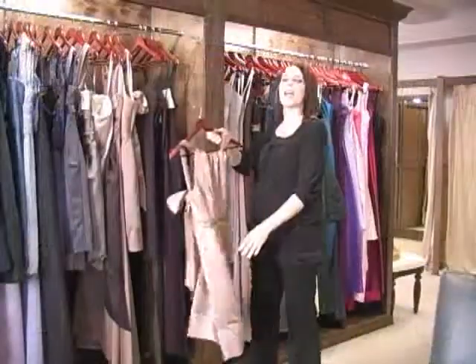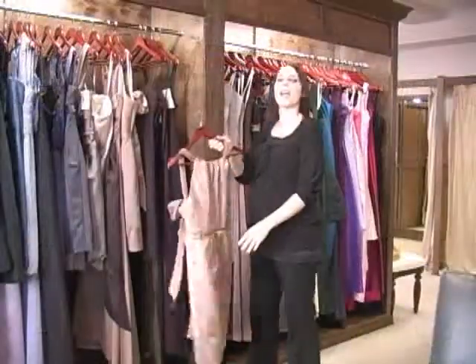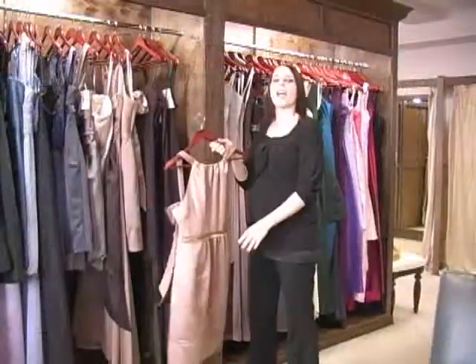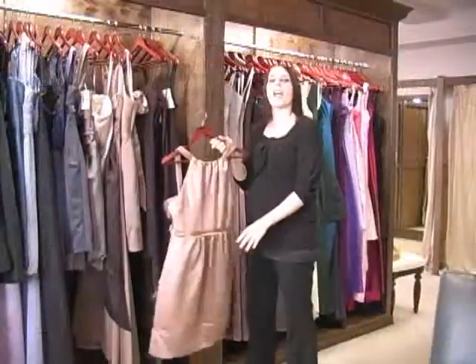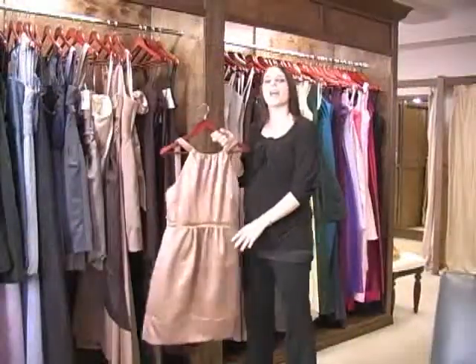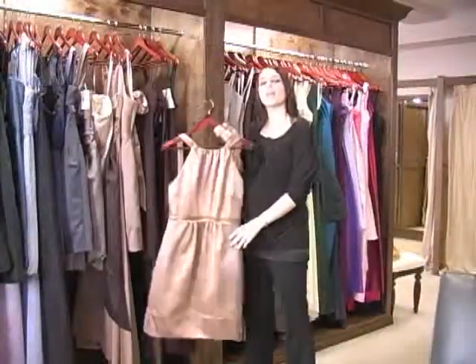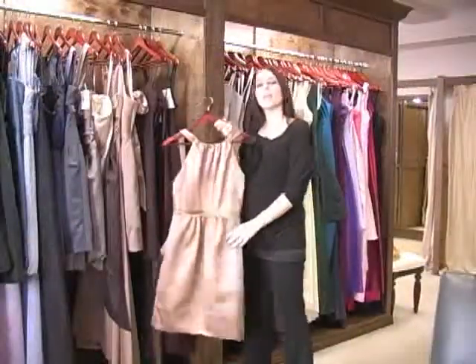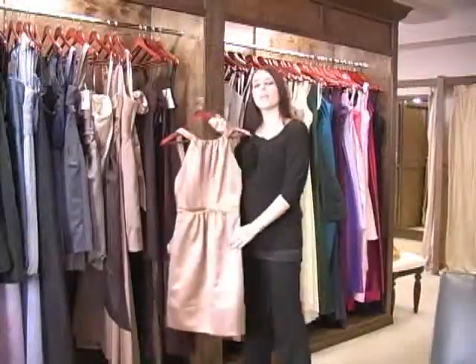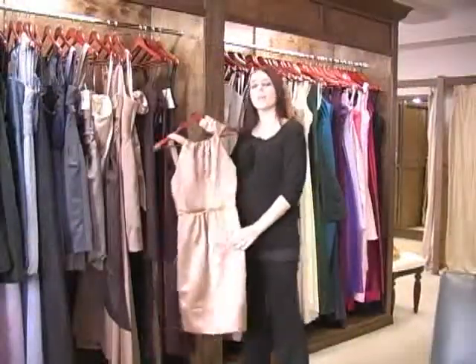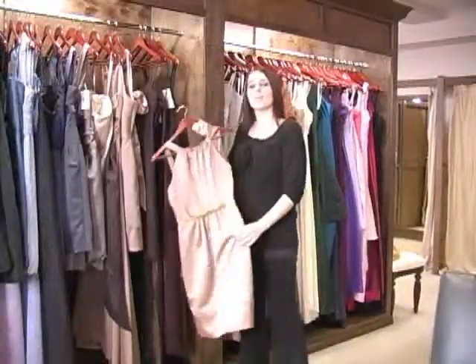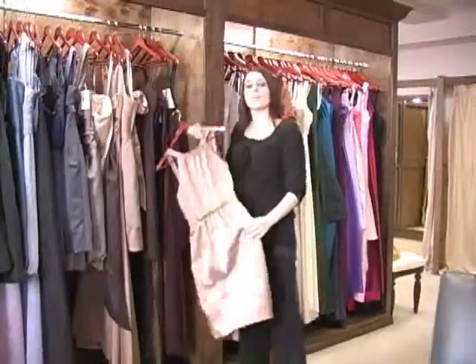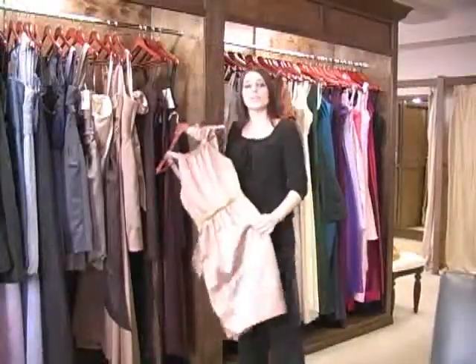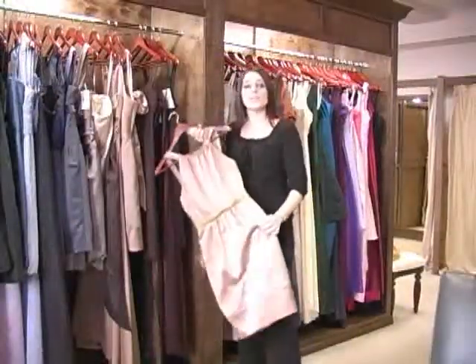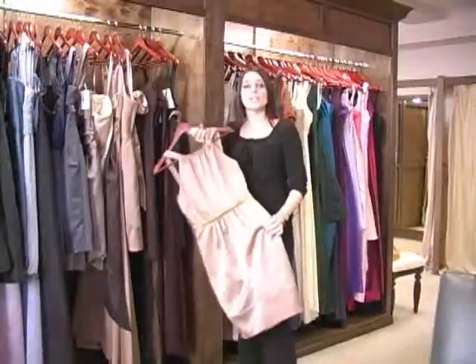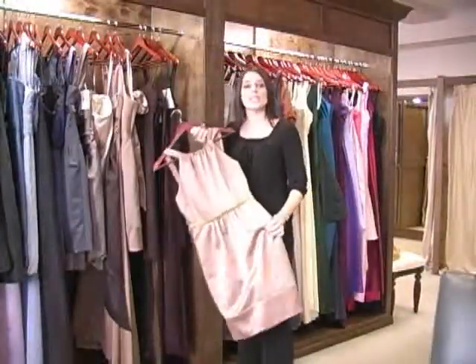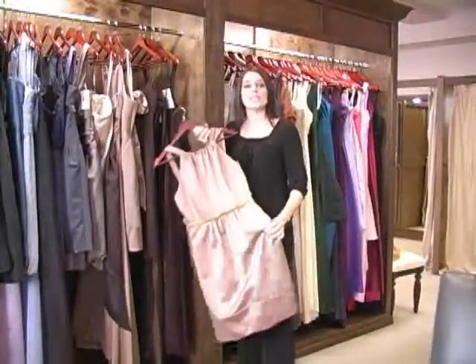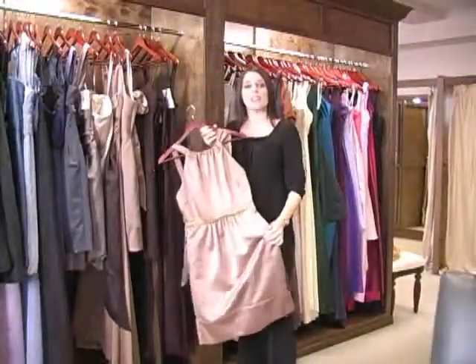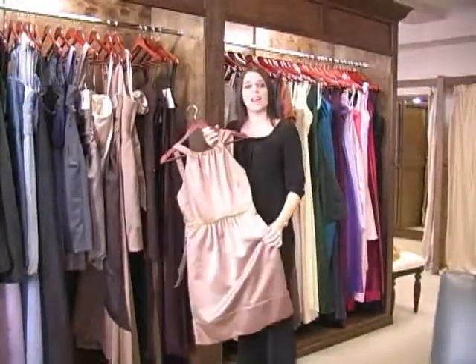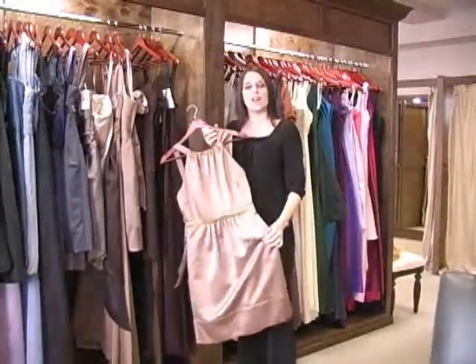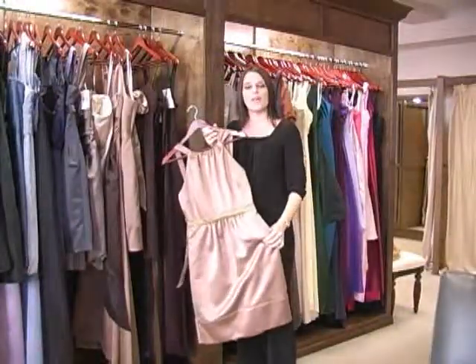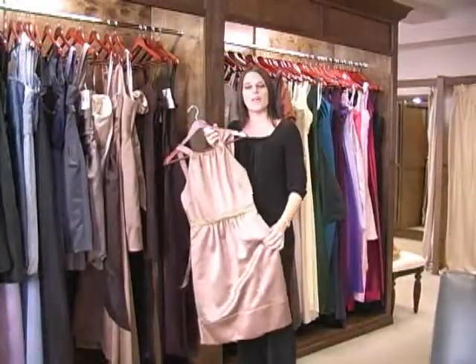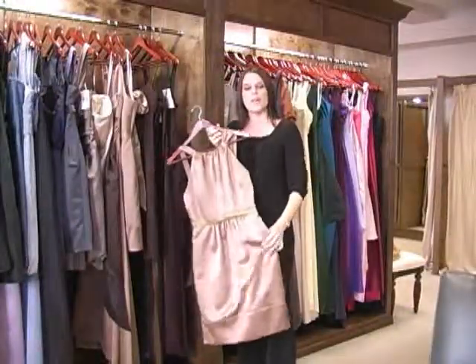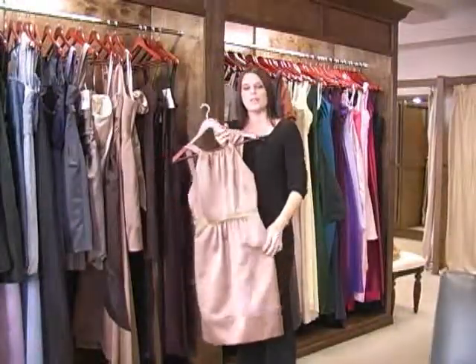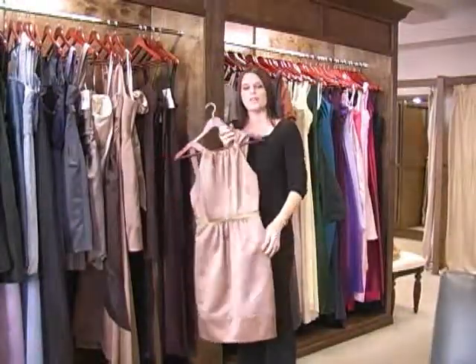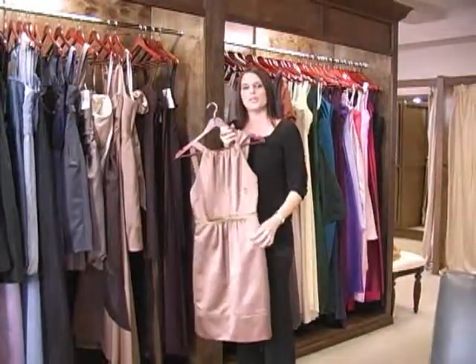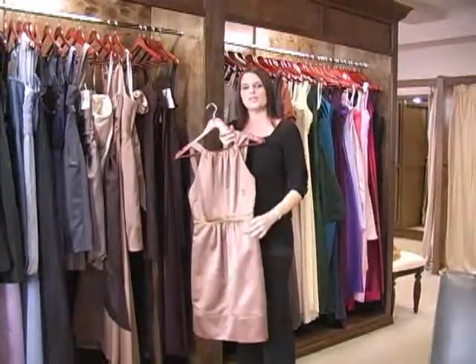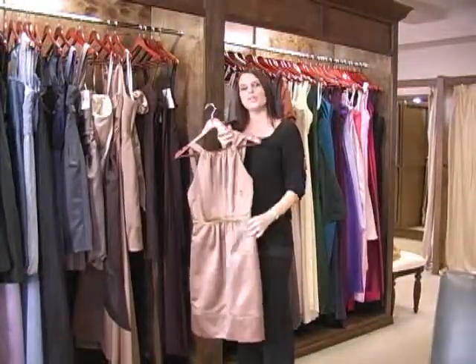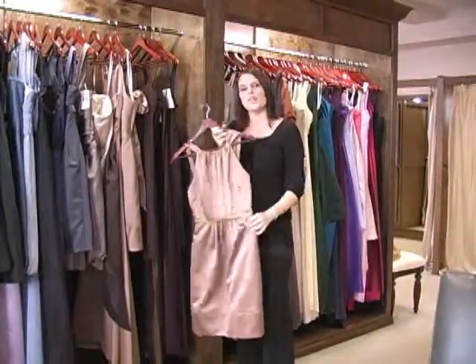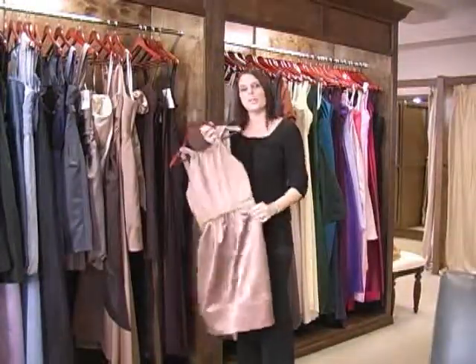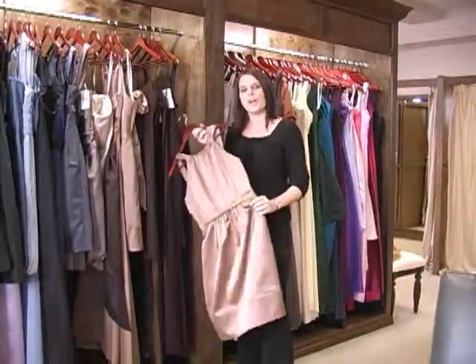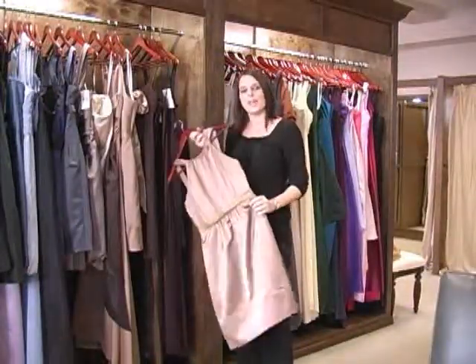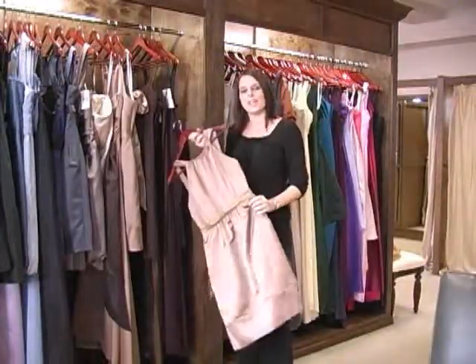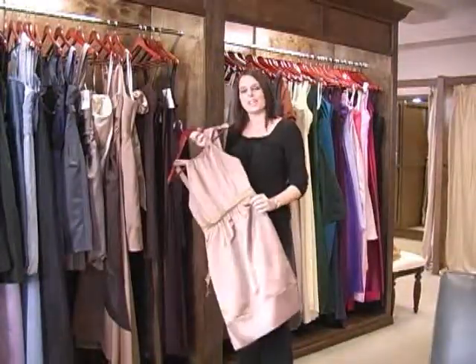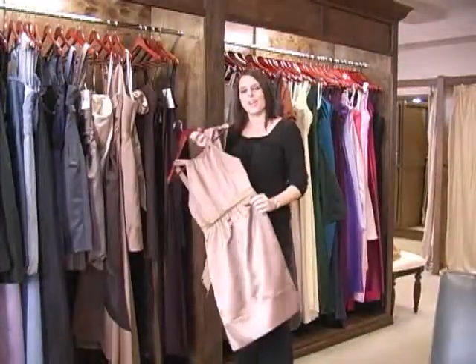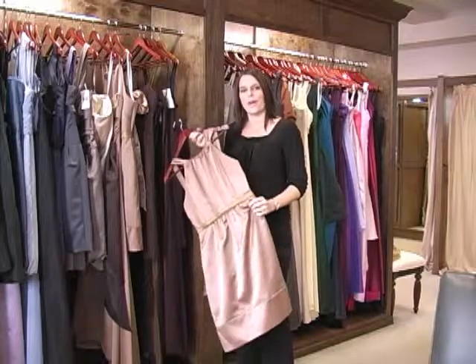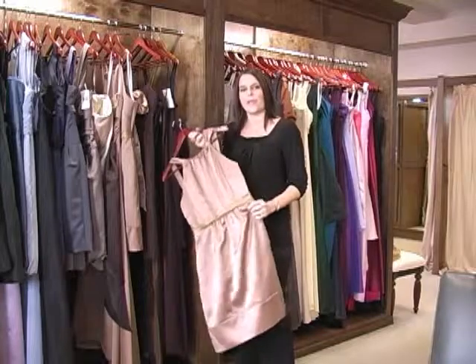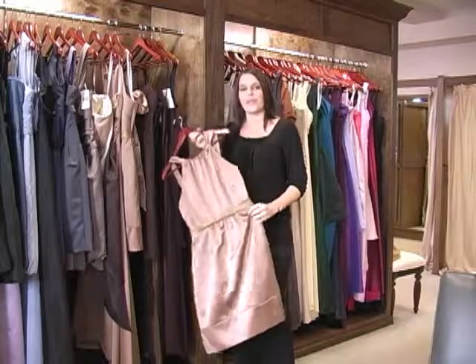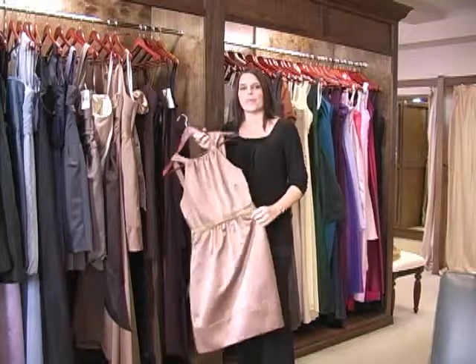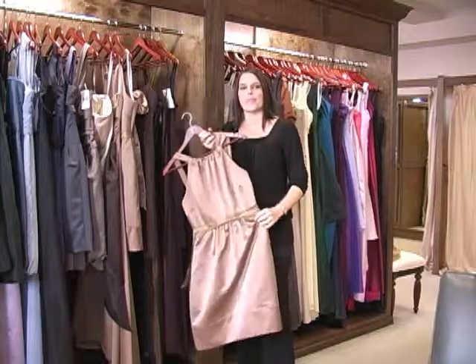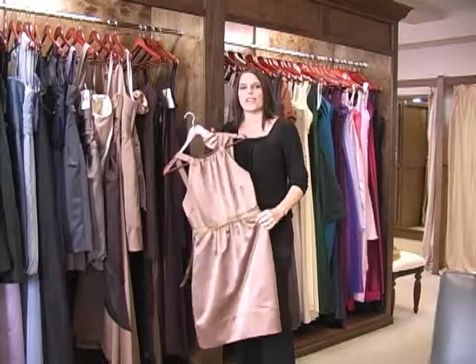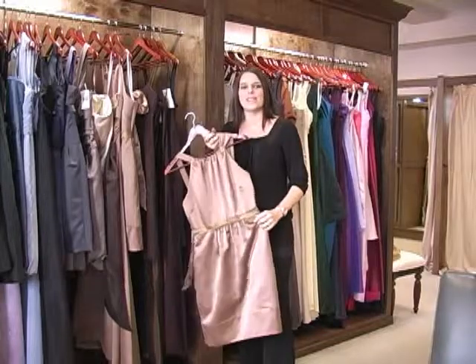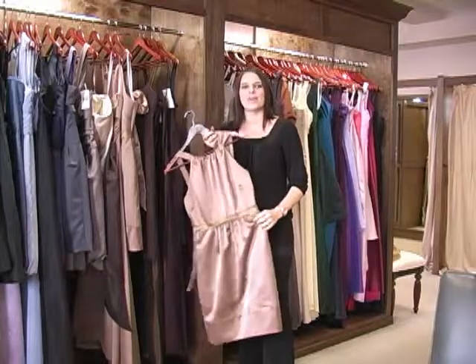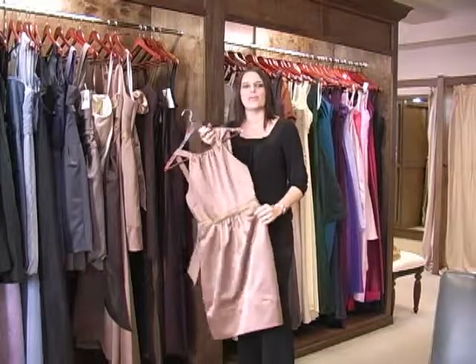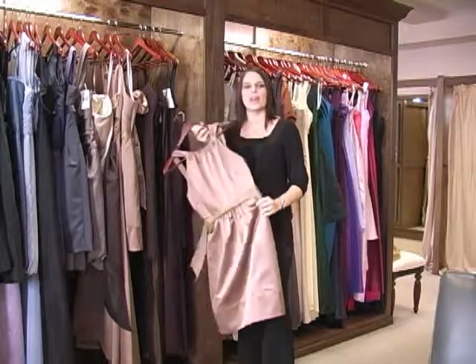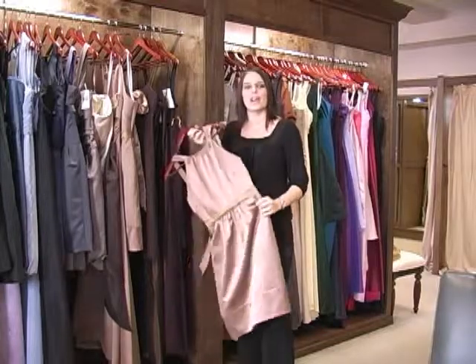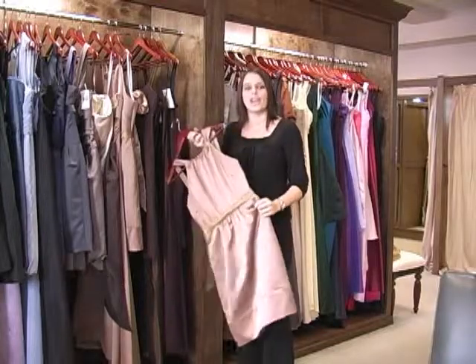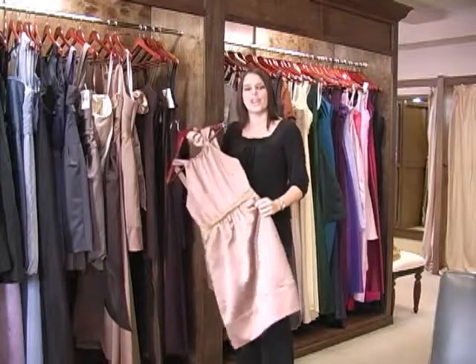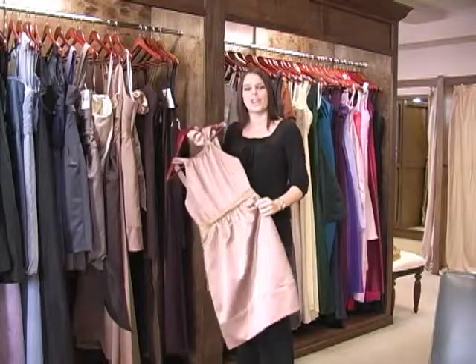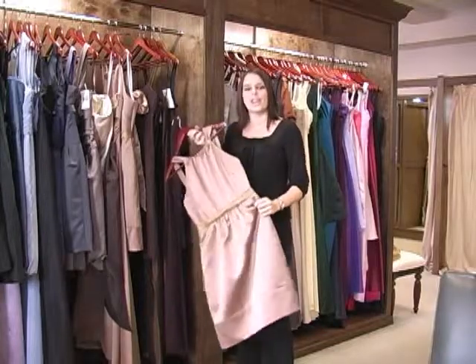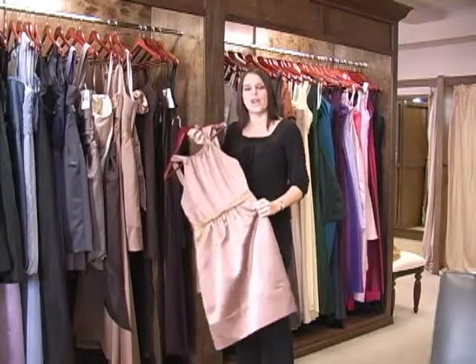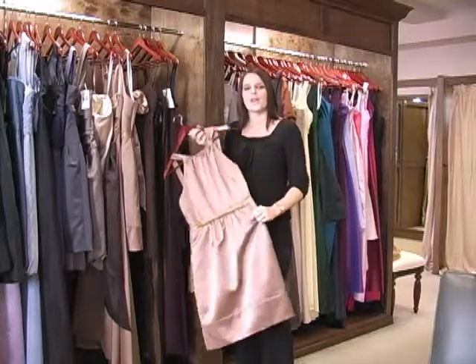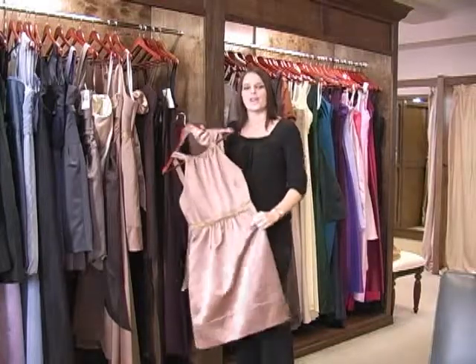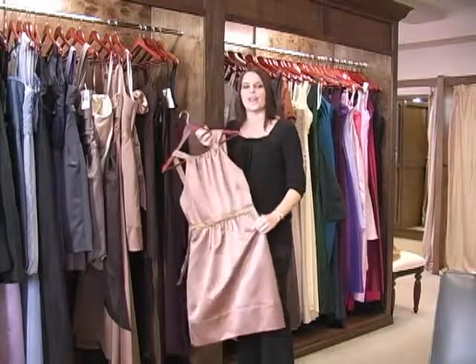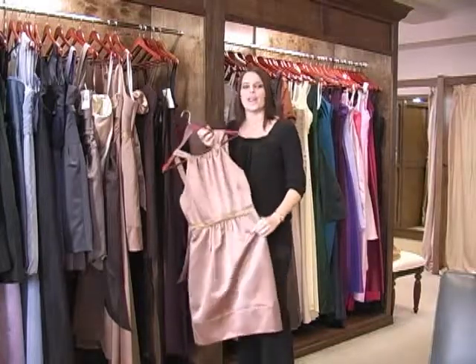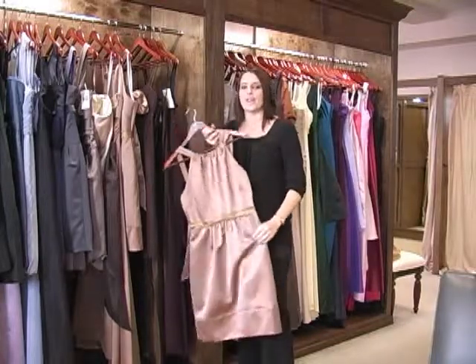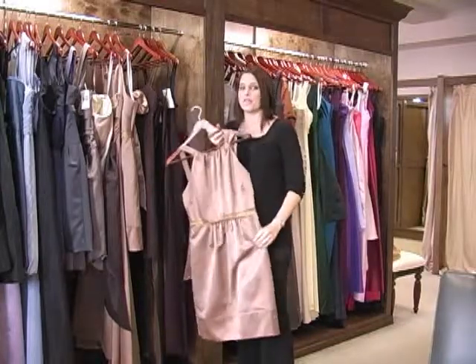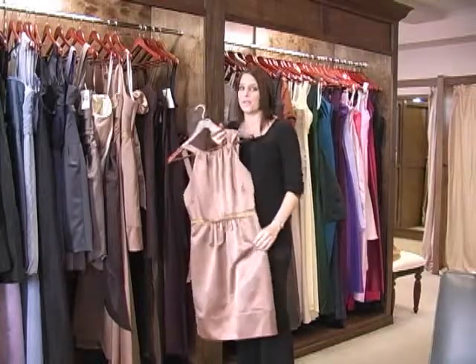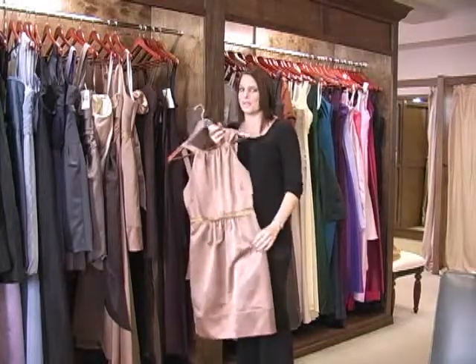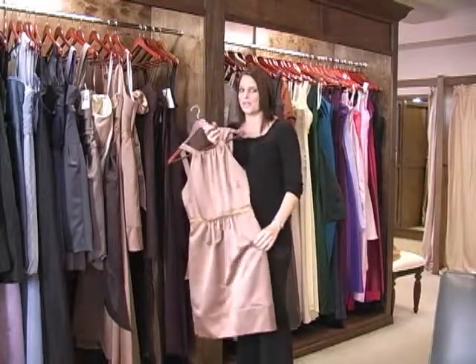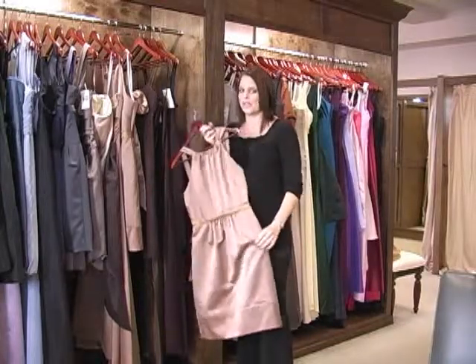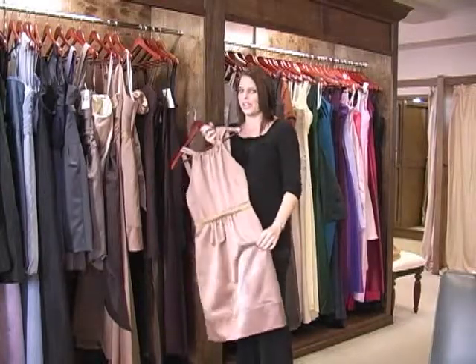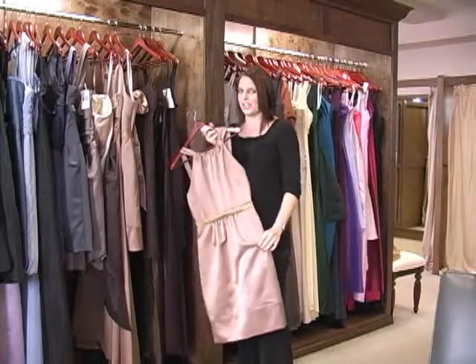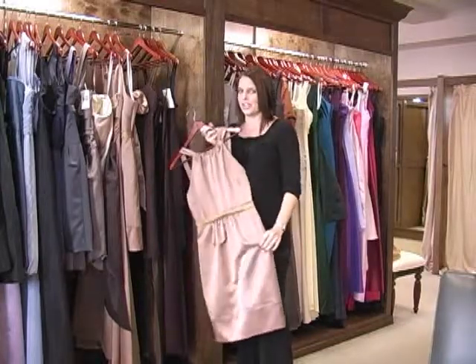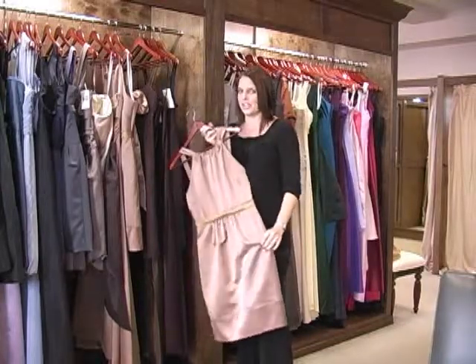When choosing a style, choose a fun party style that your maids can wear again for another special occasion.